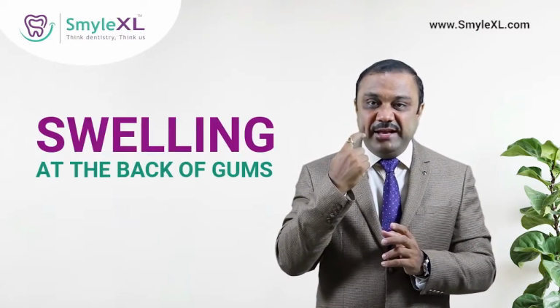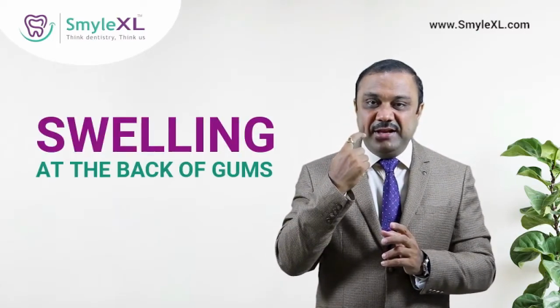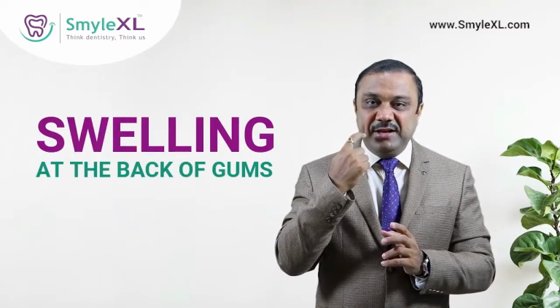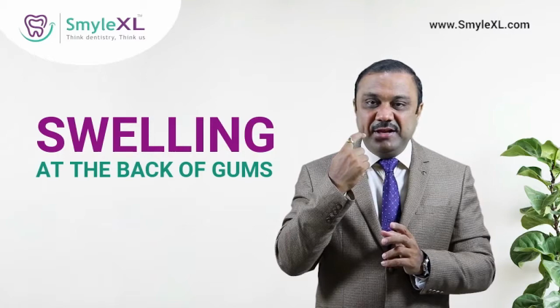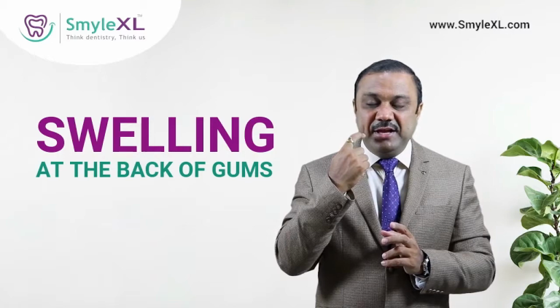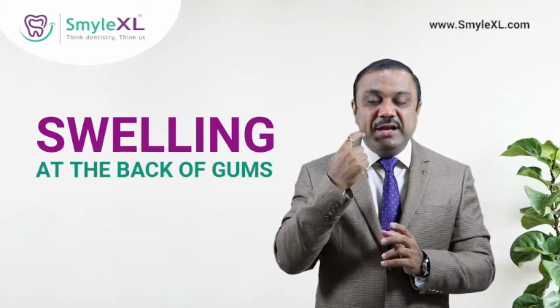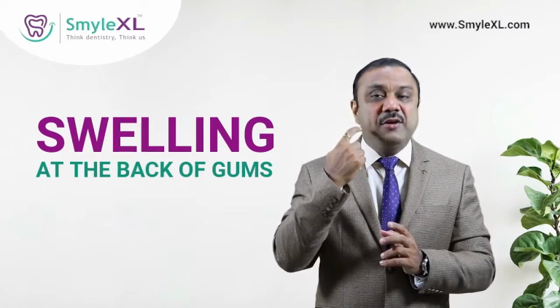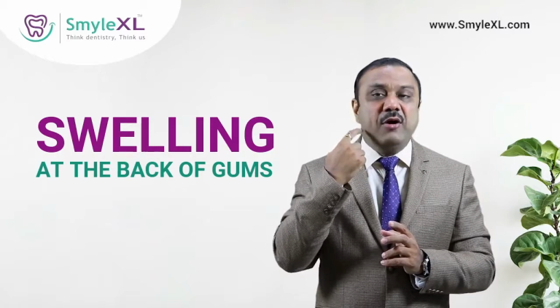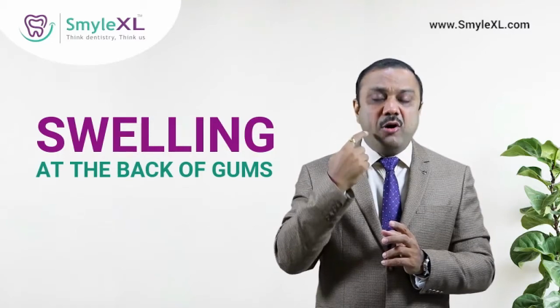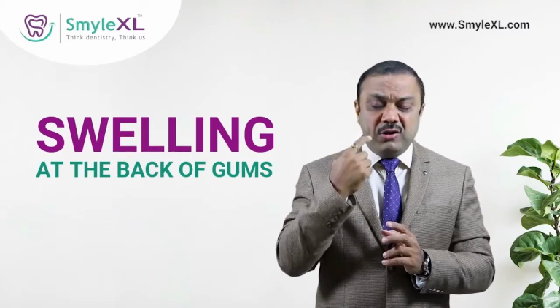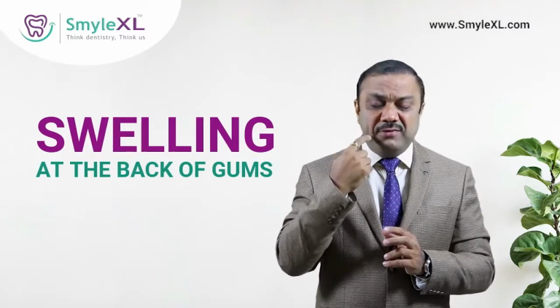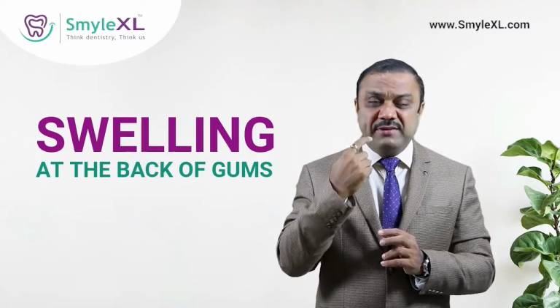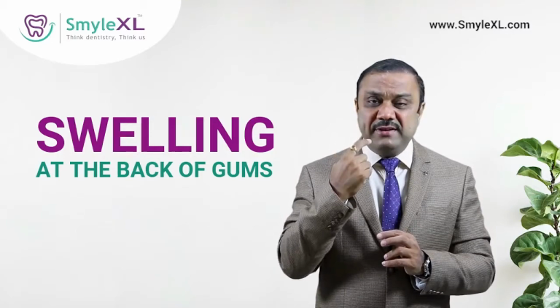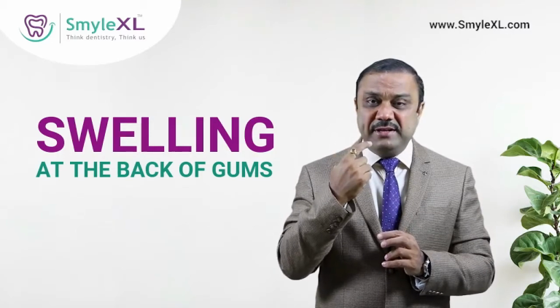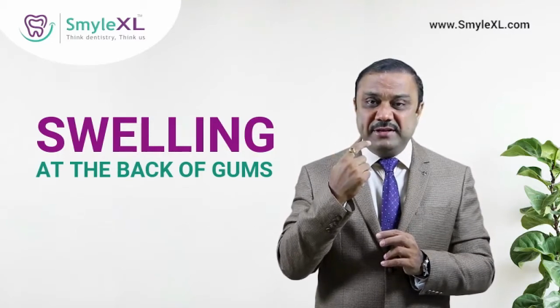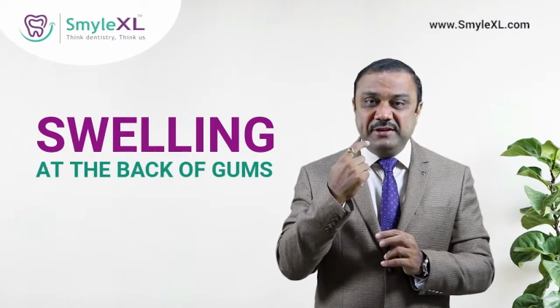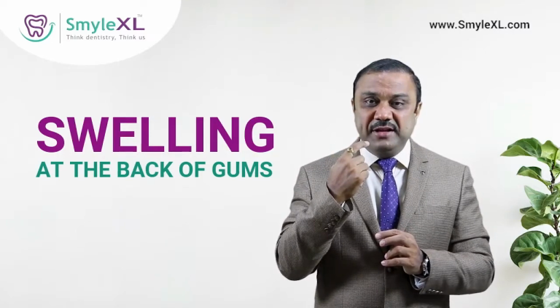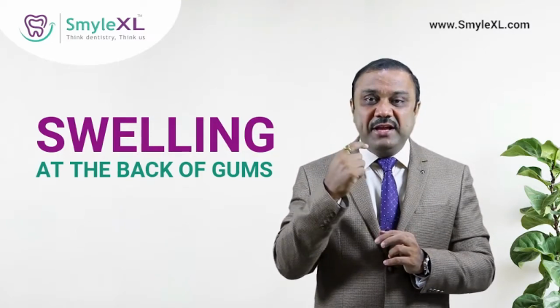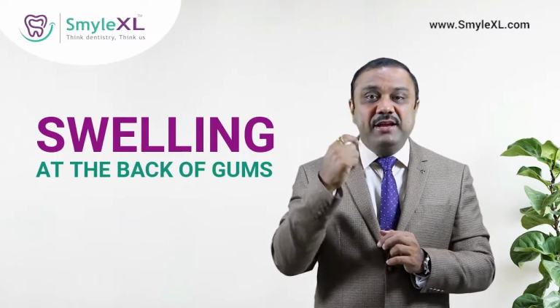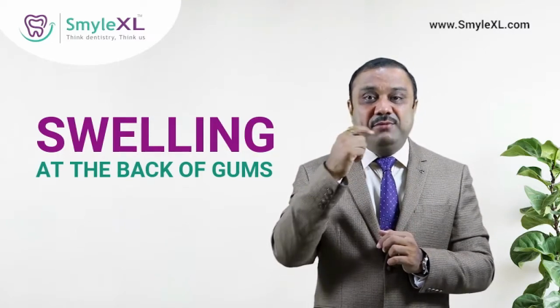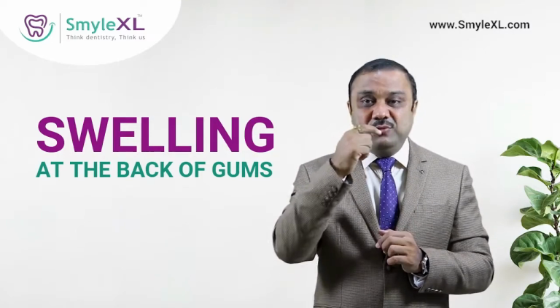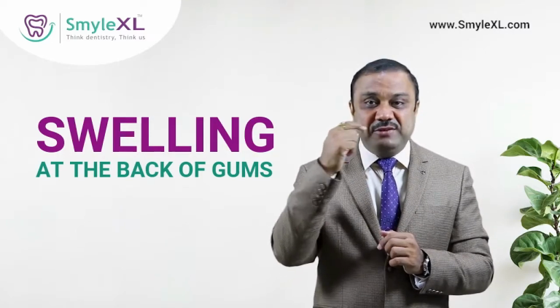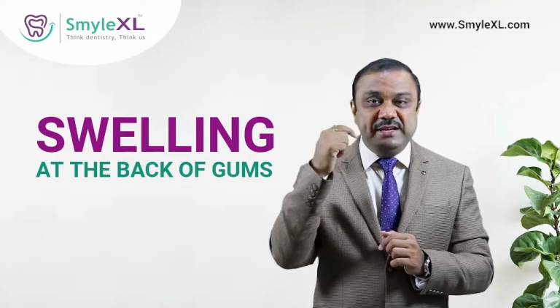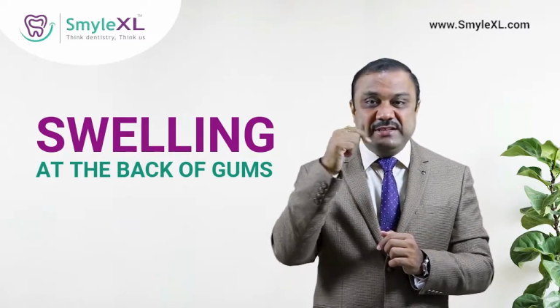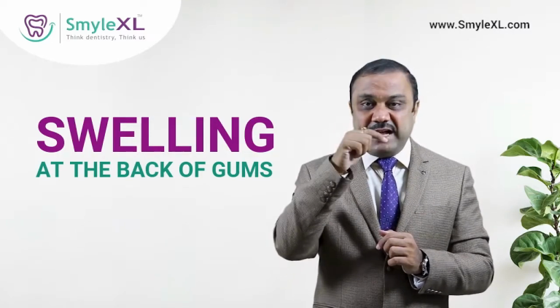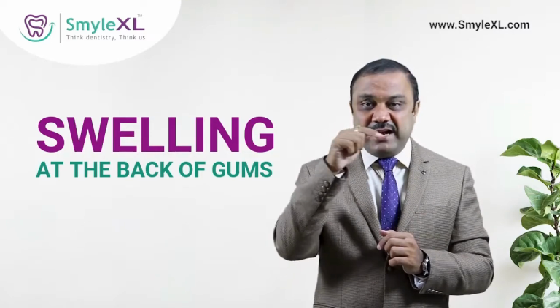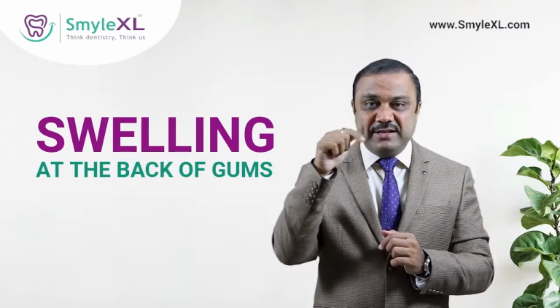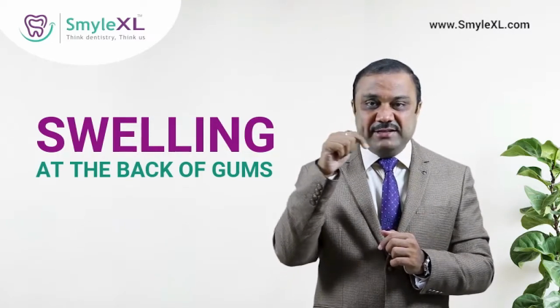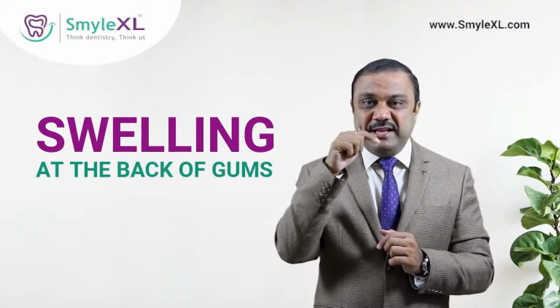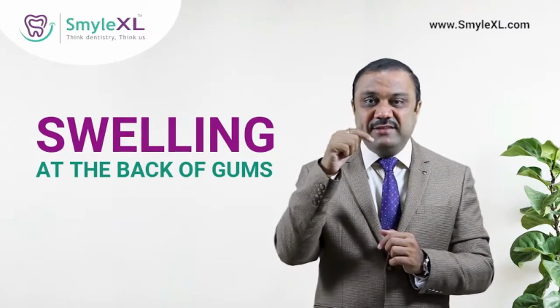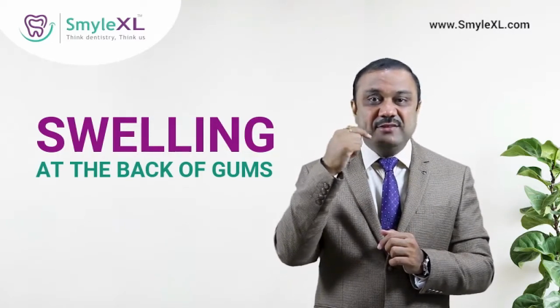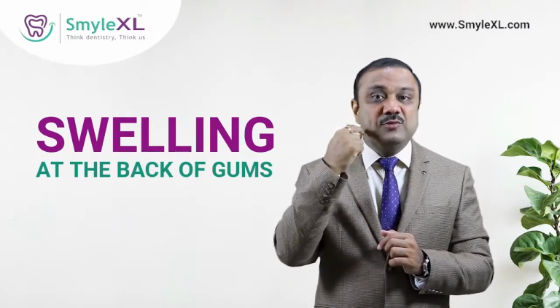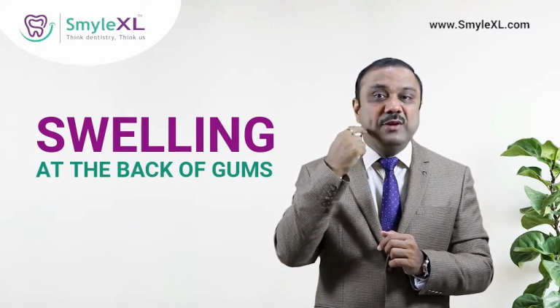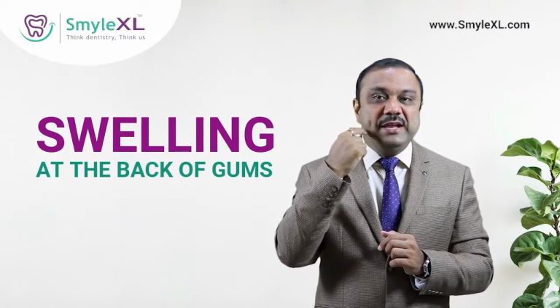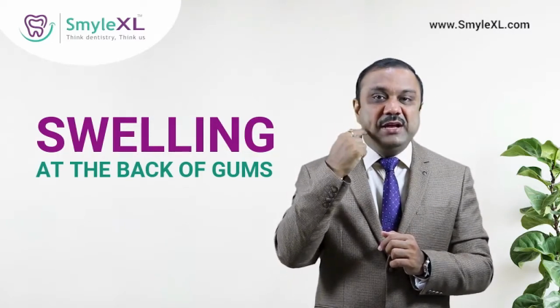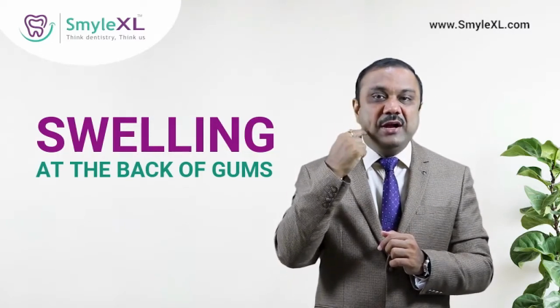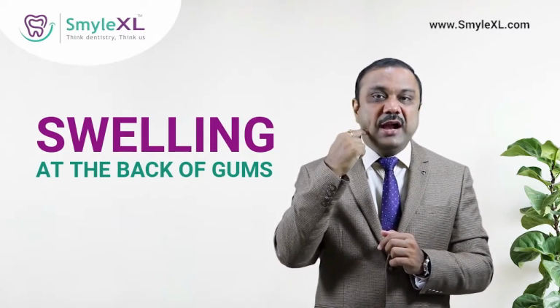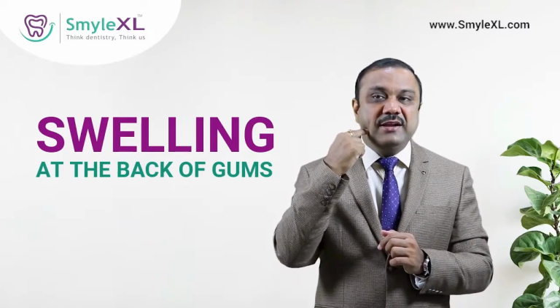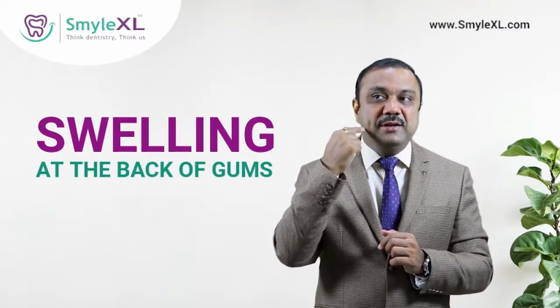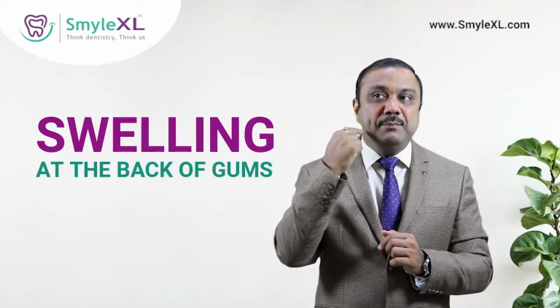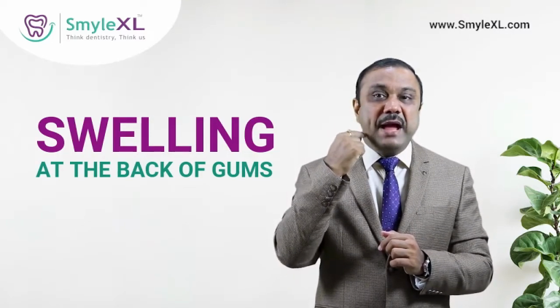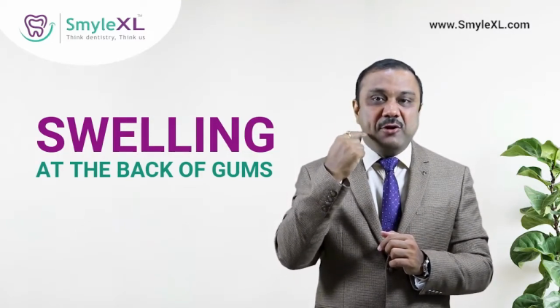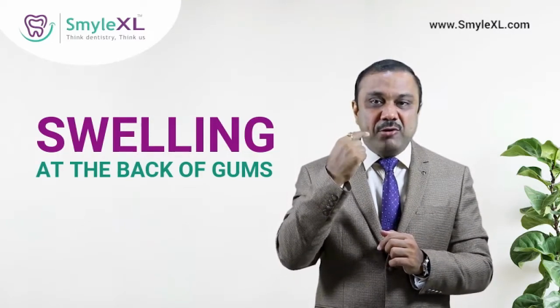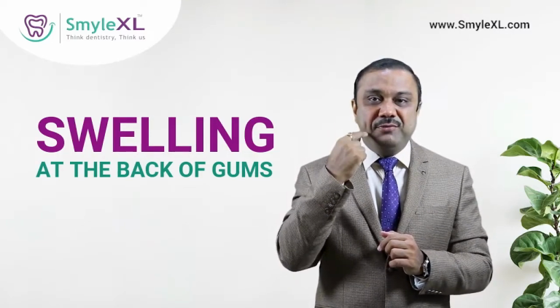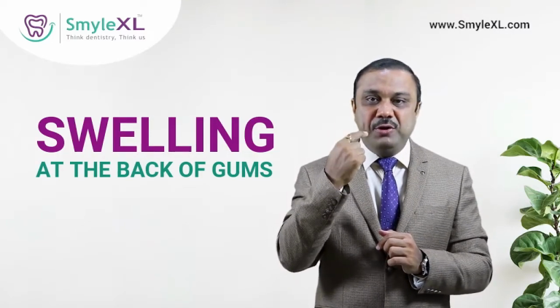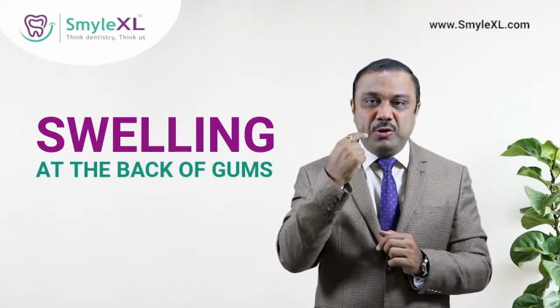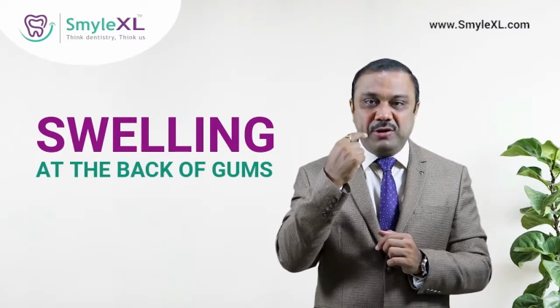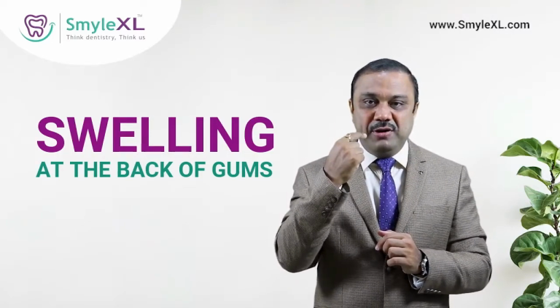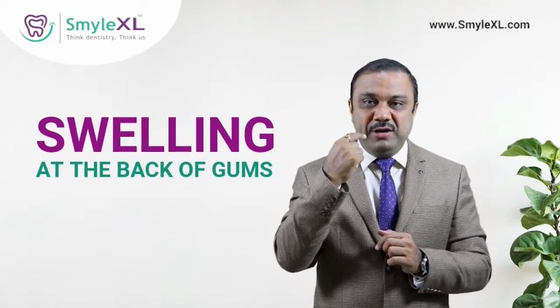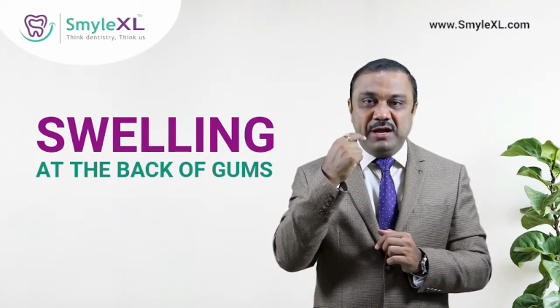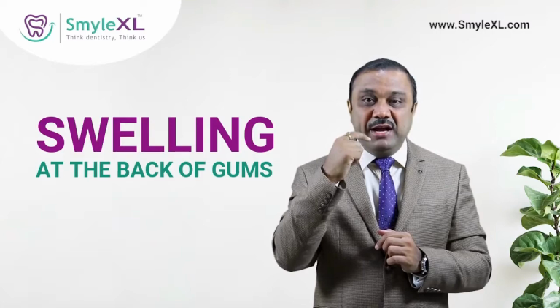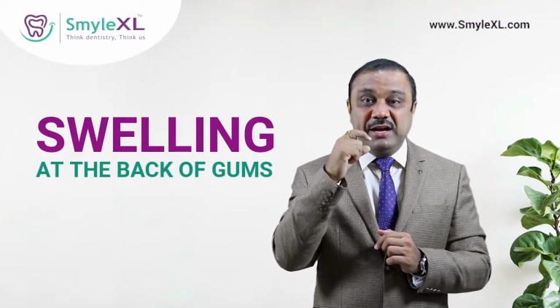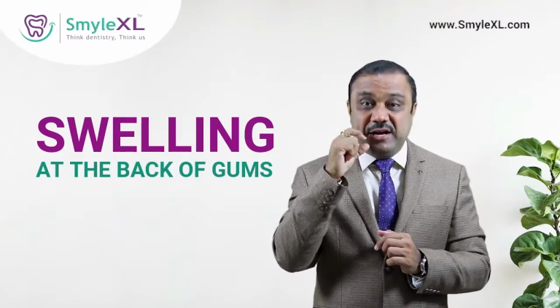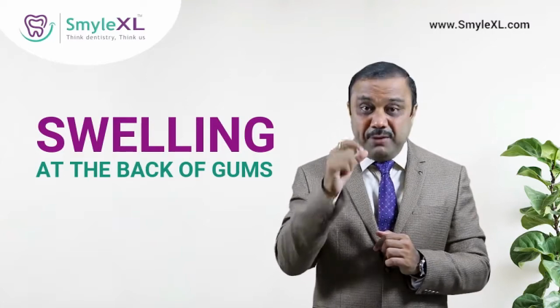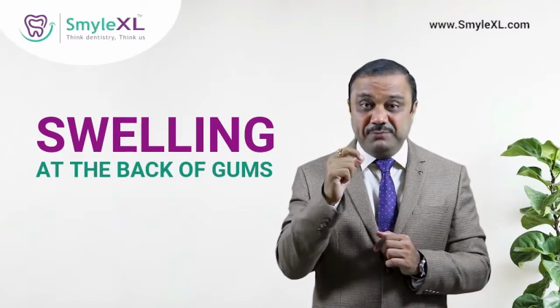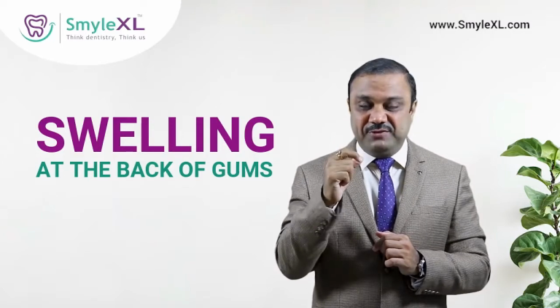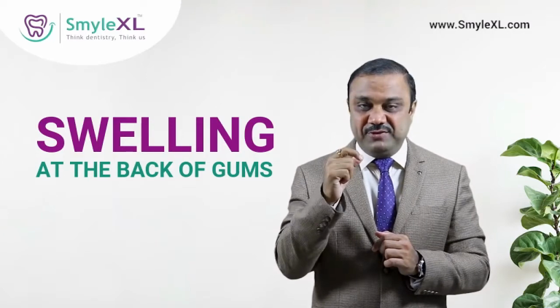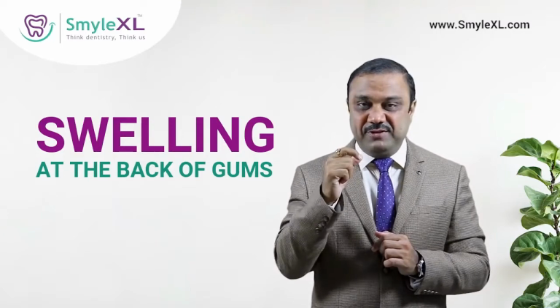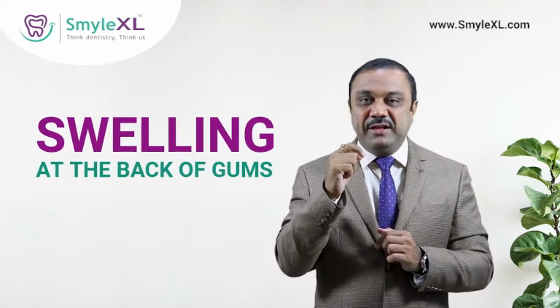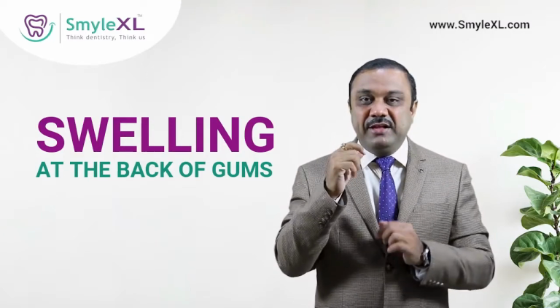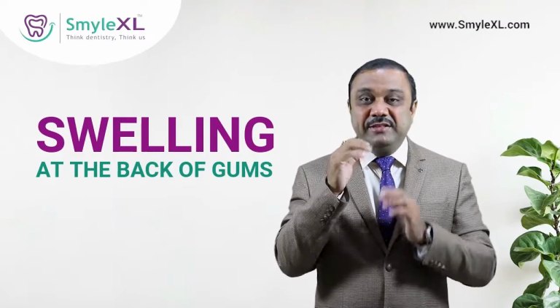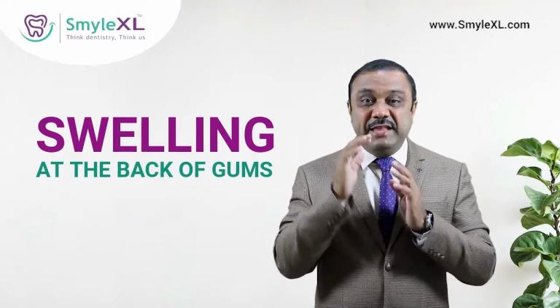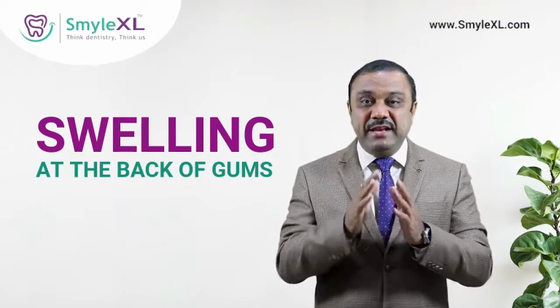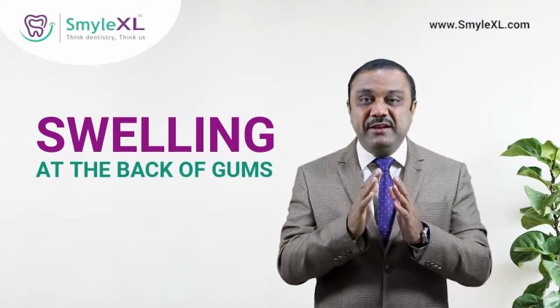The second sign is swelling. If all of a sudden you see that there is a swelling at the back of your gums, there is a possibility that there is a wisdom tooth which is impacted.